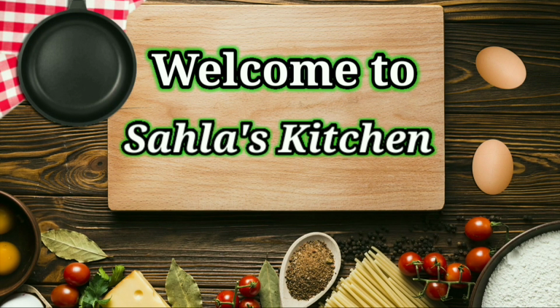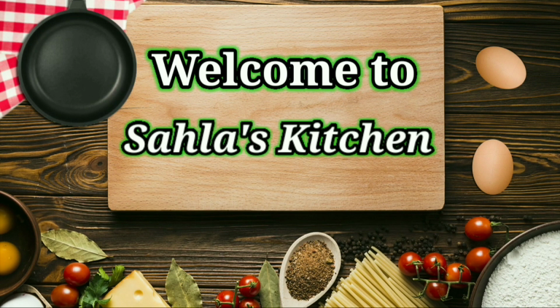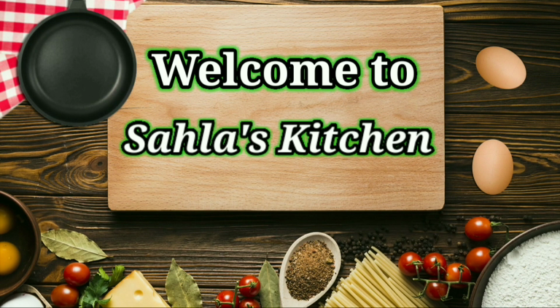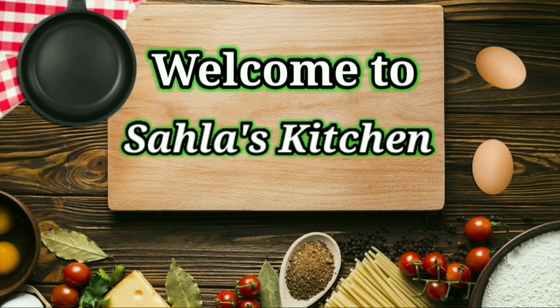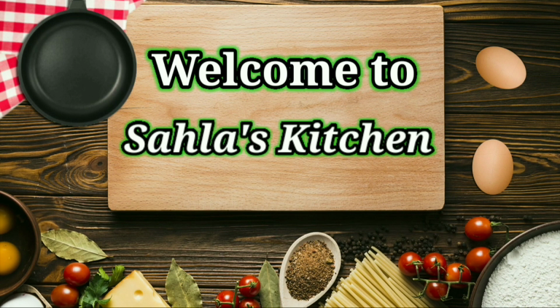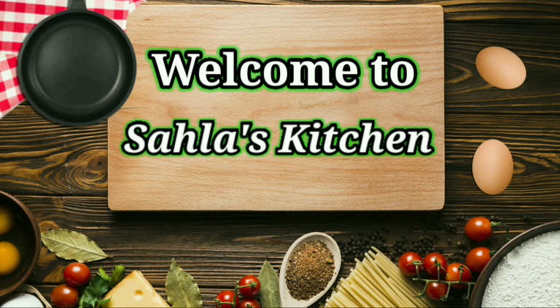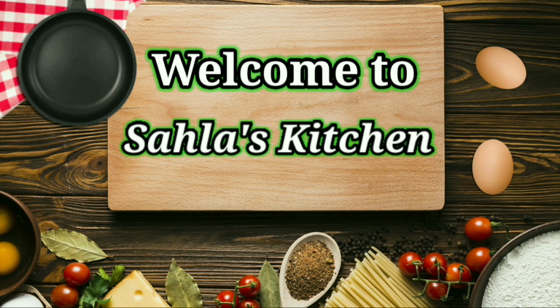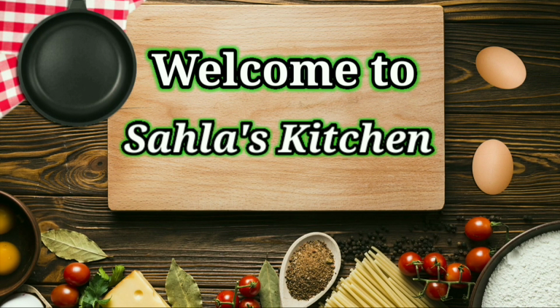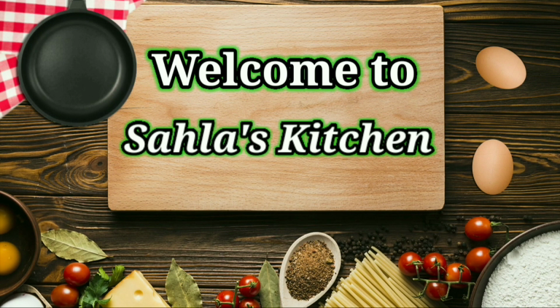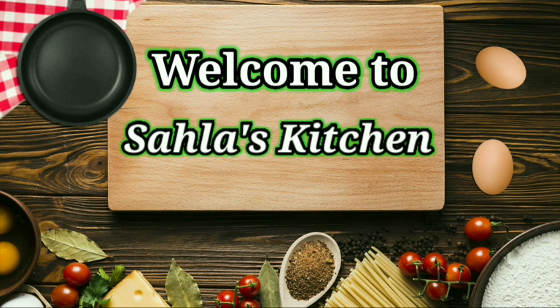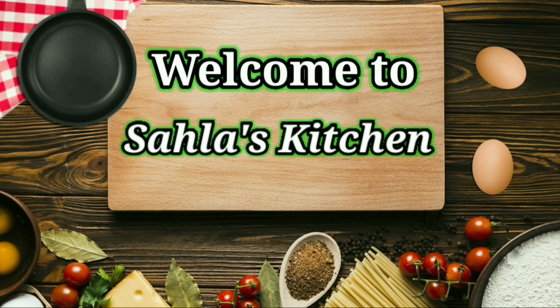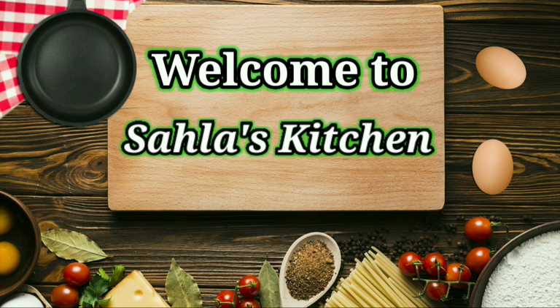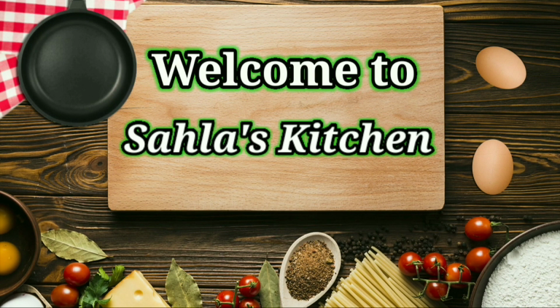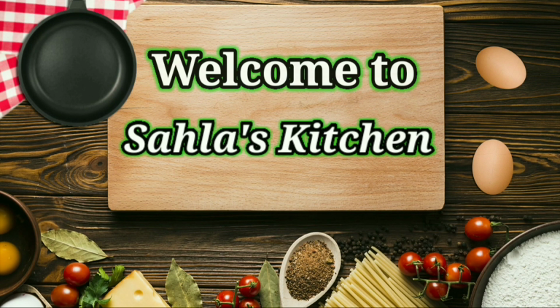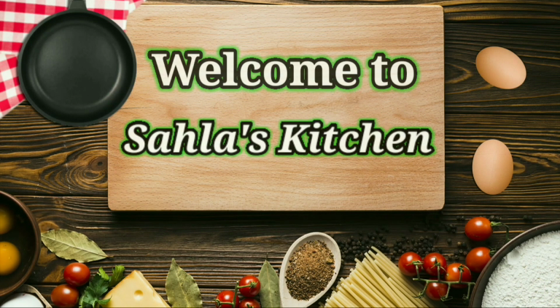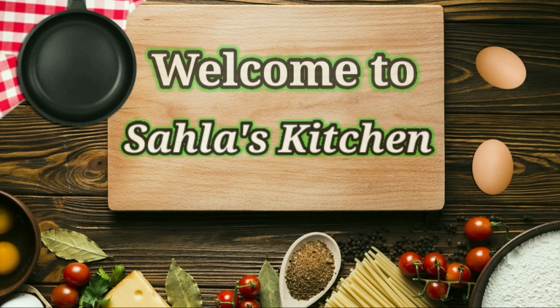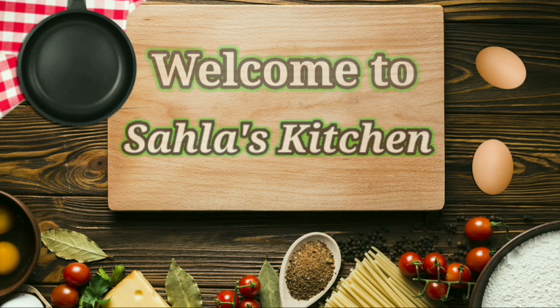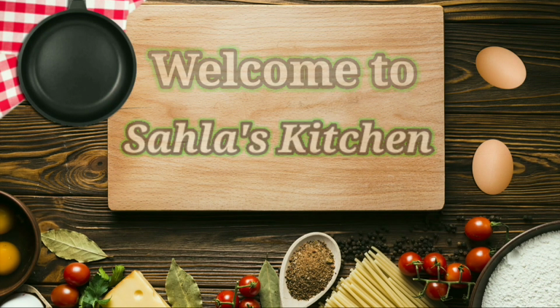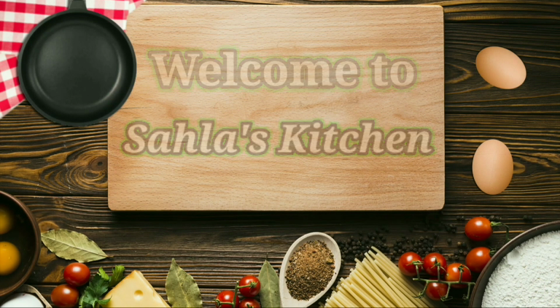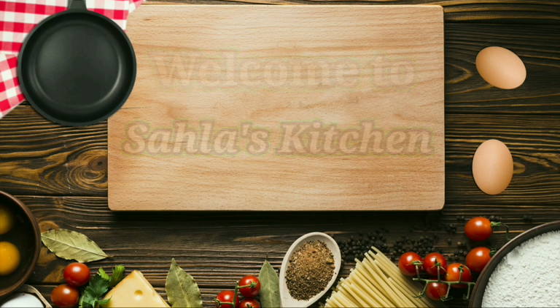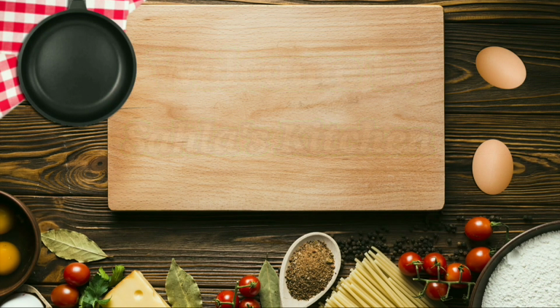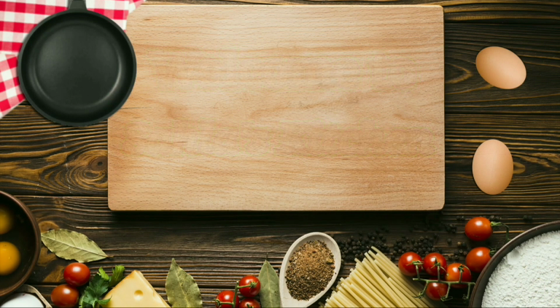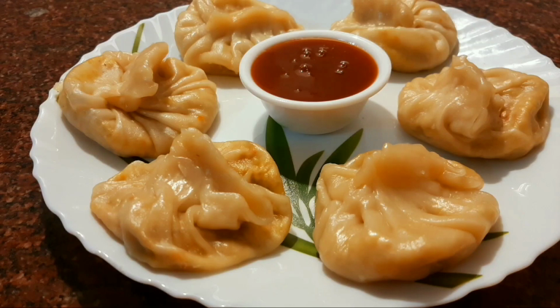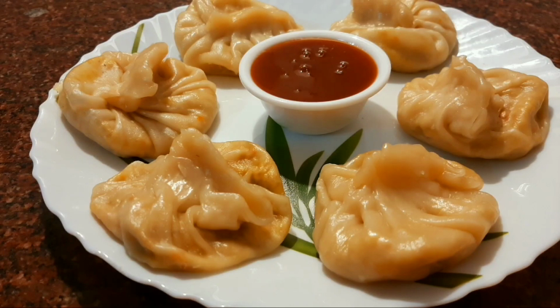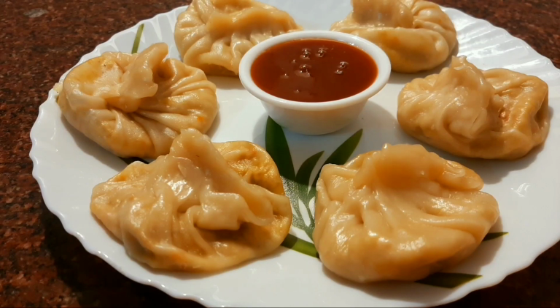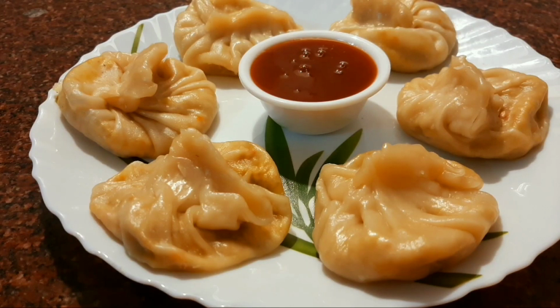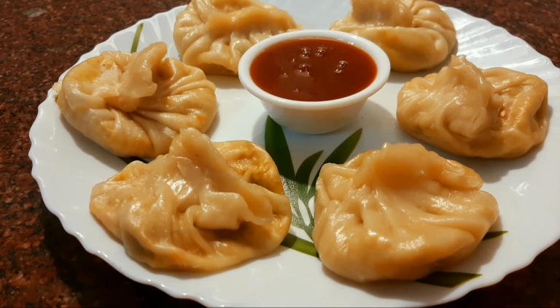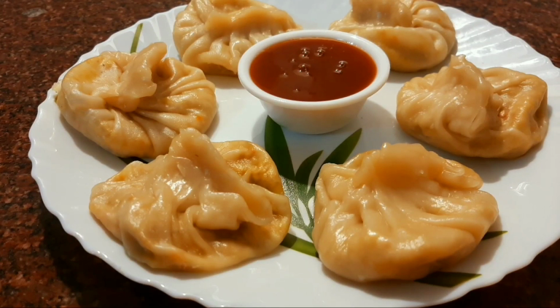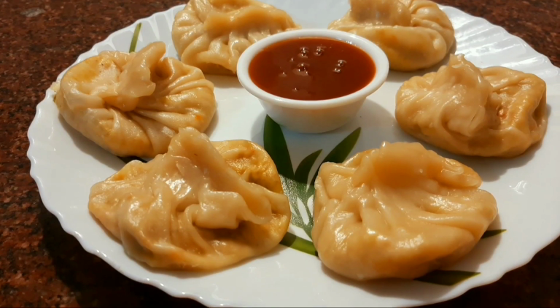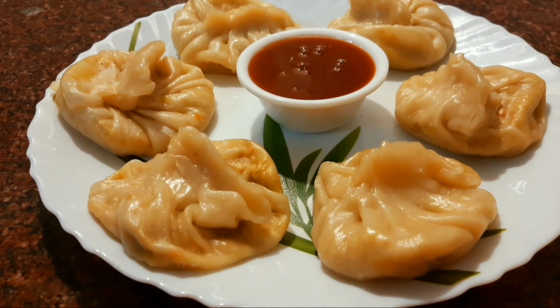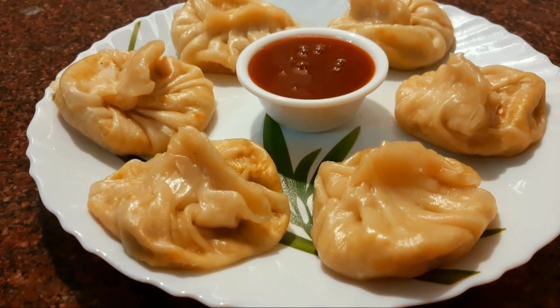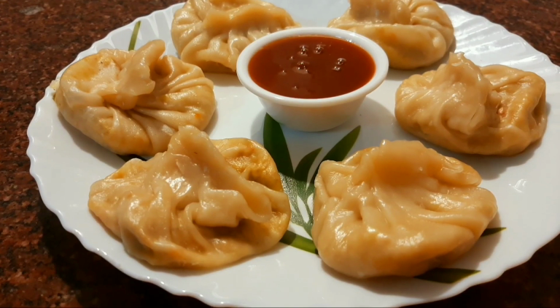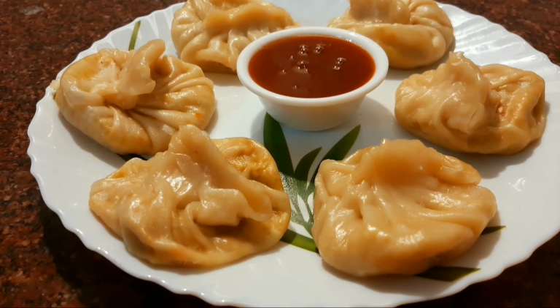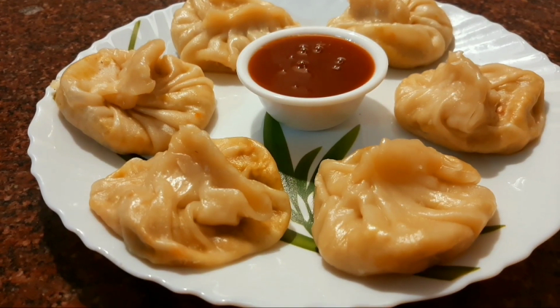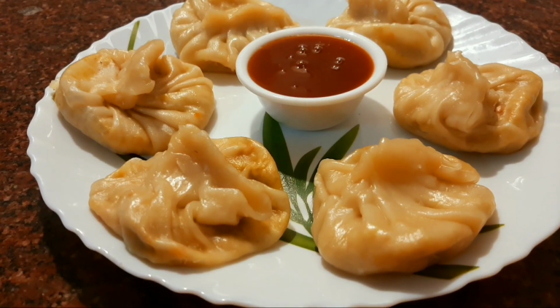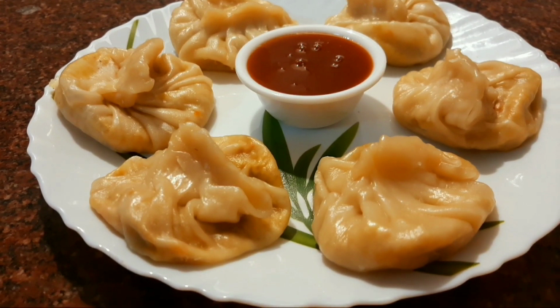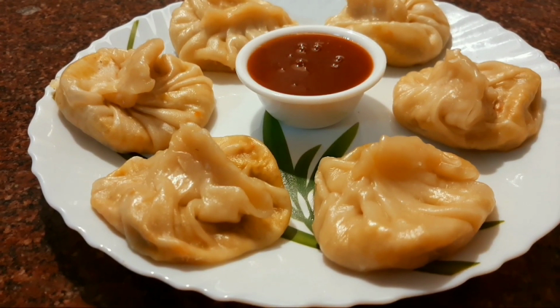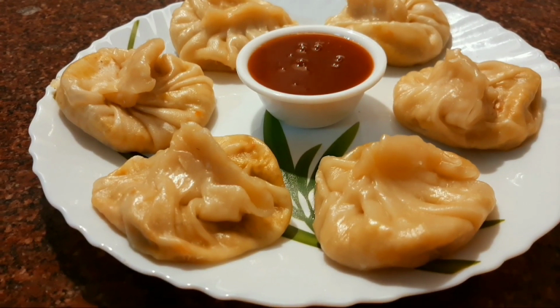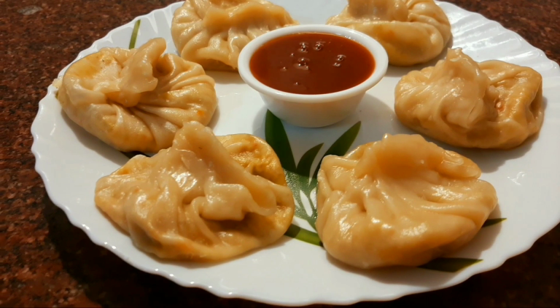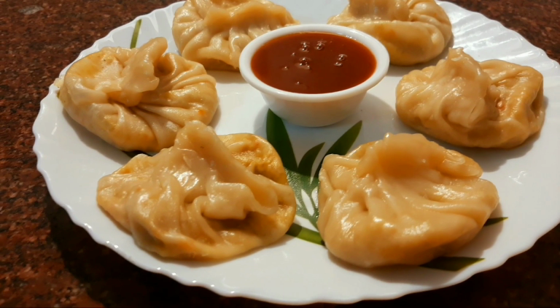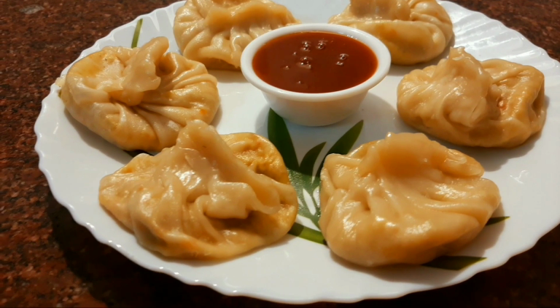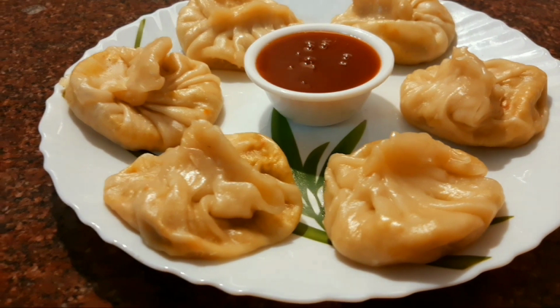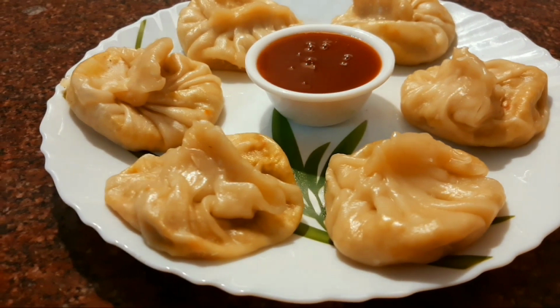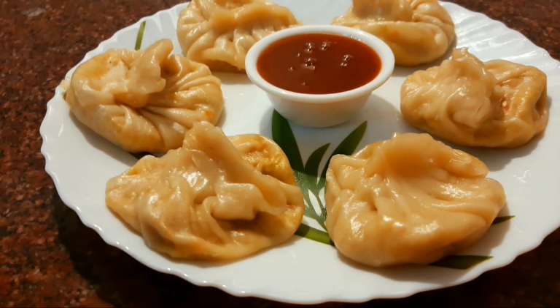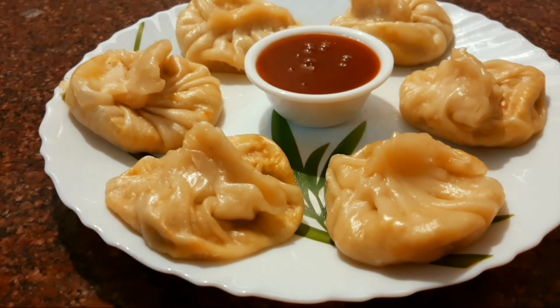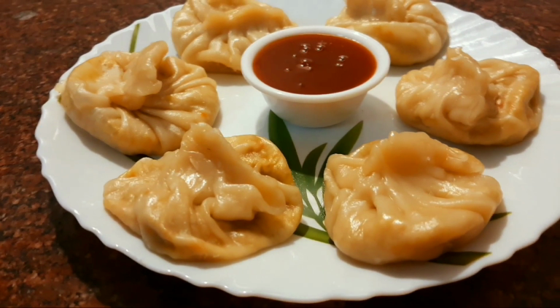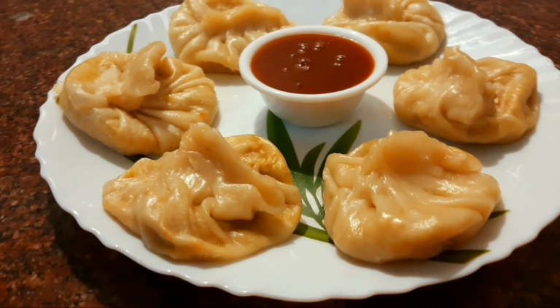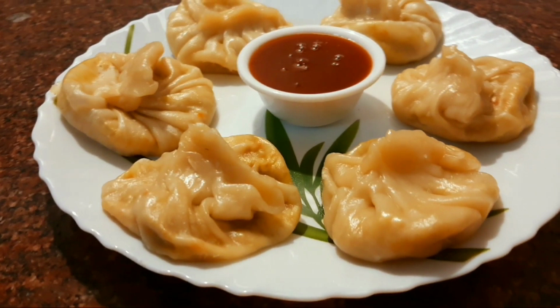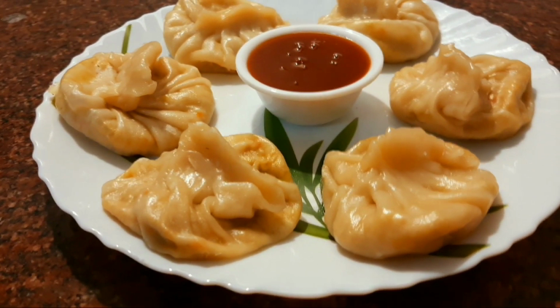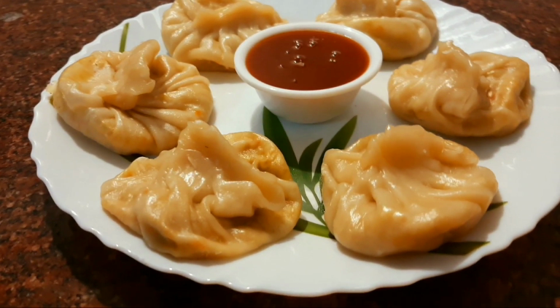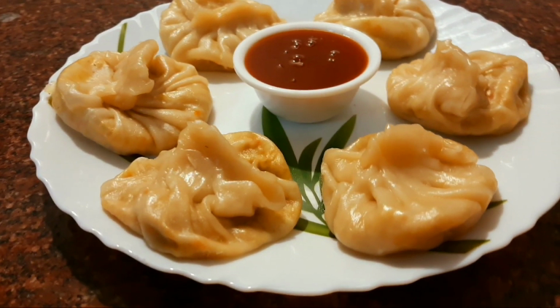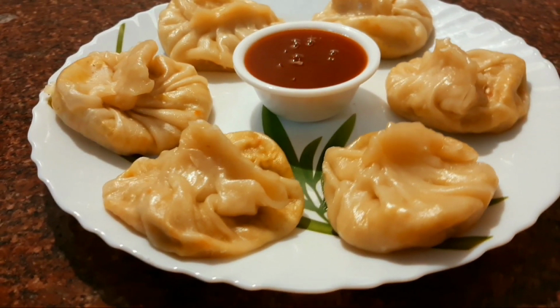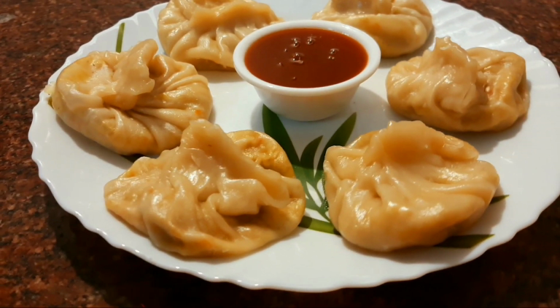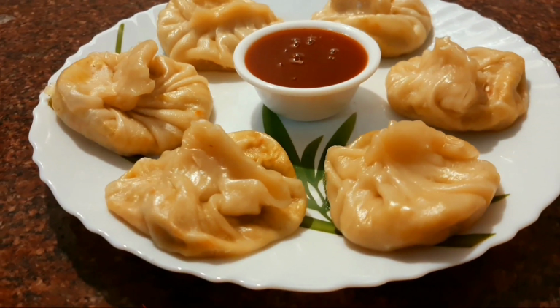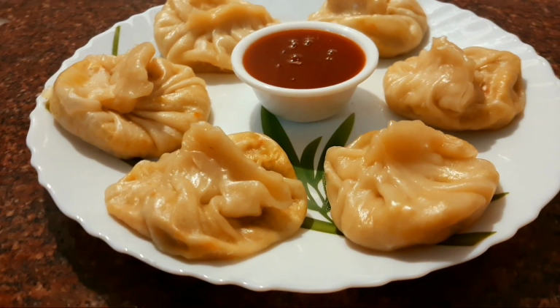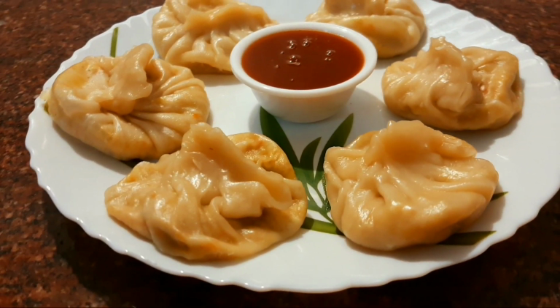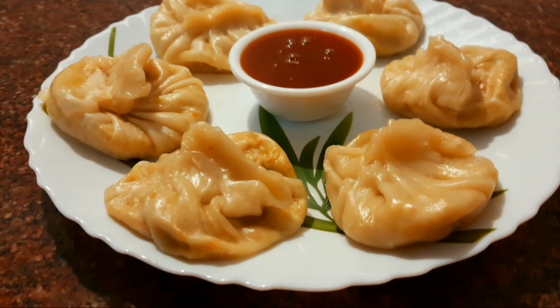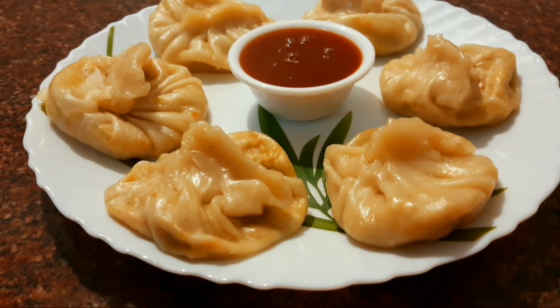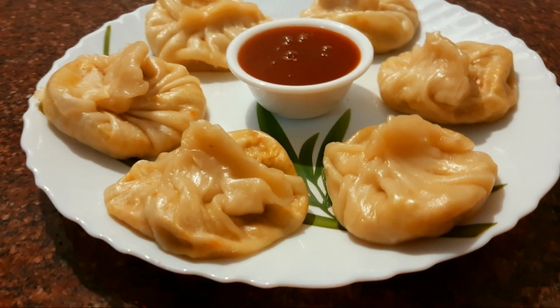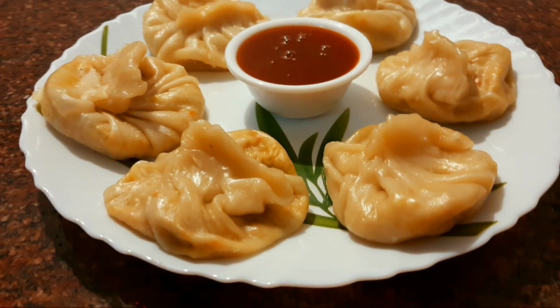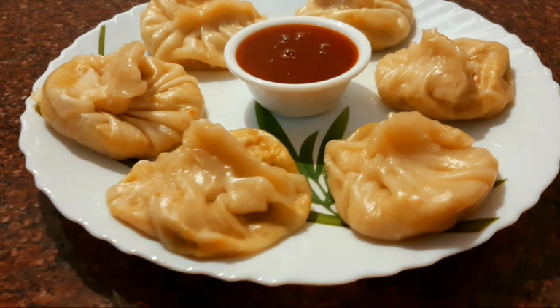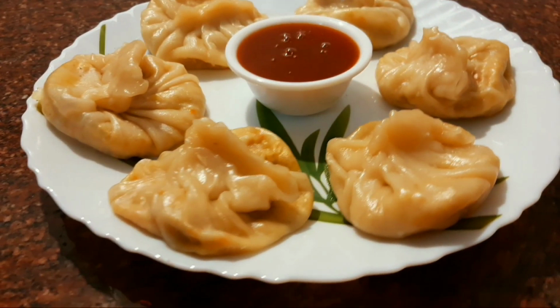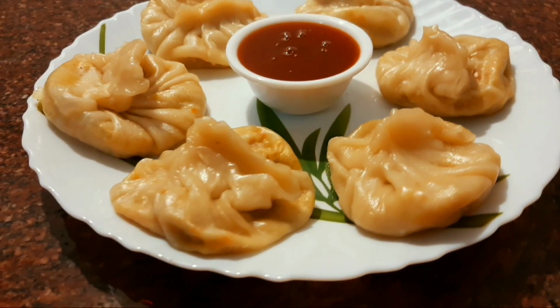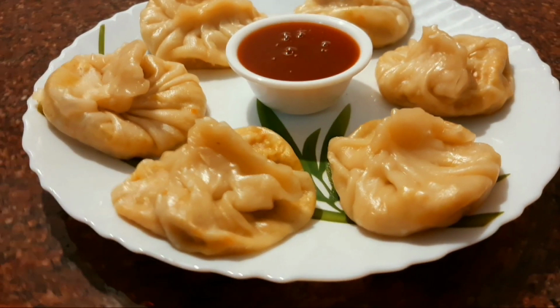Hi friends, welcome to Sahalas Kitchen. I'm going to add a chicken momos recipe.